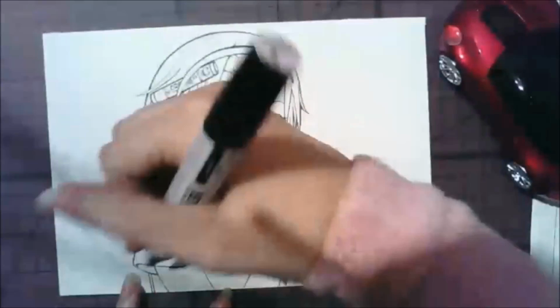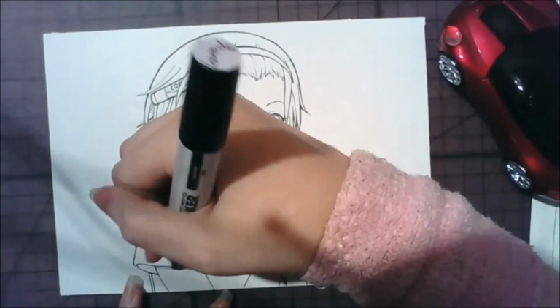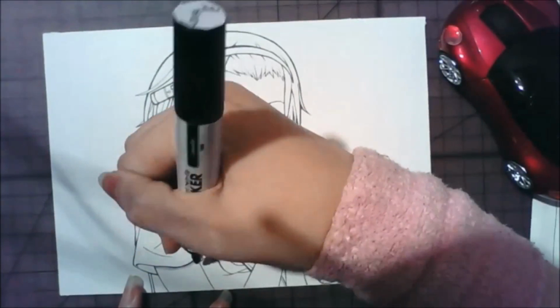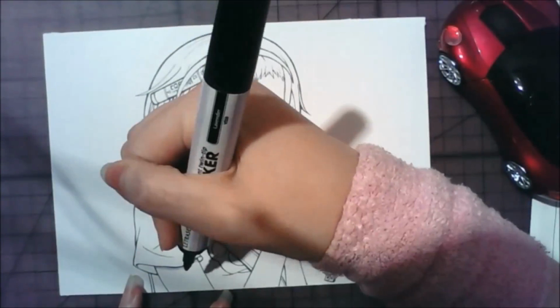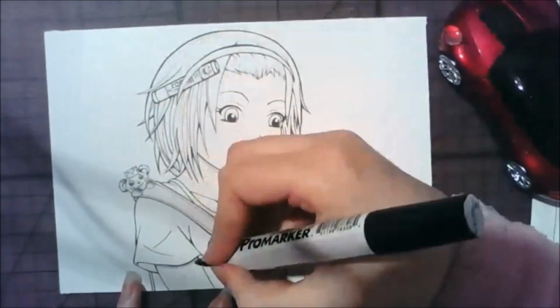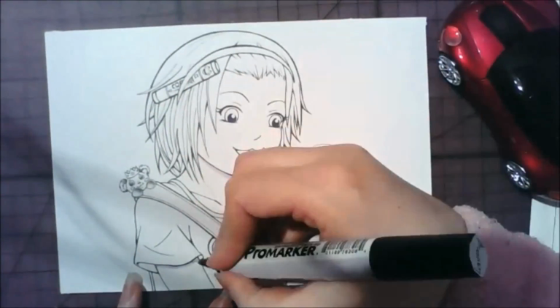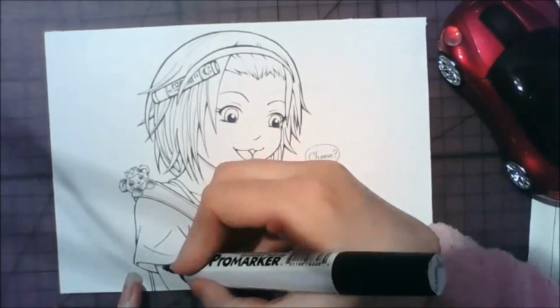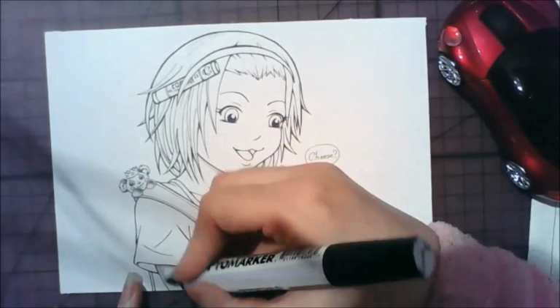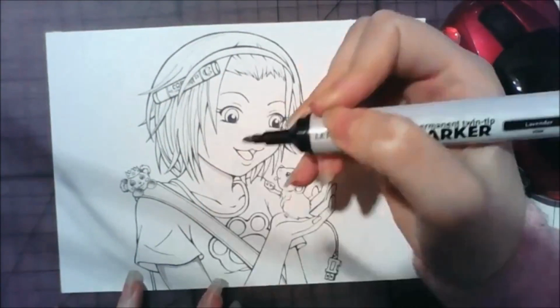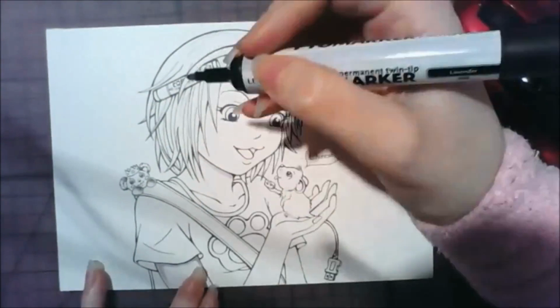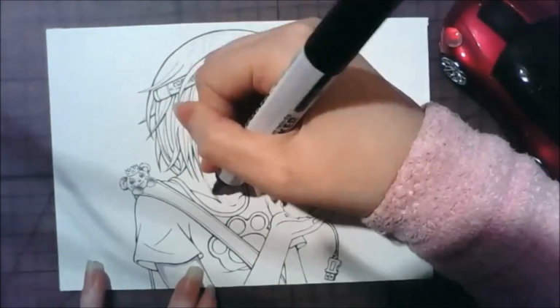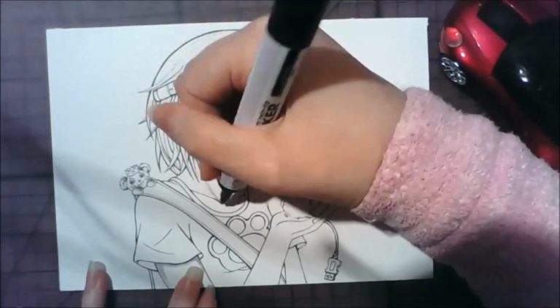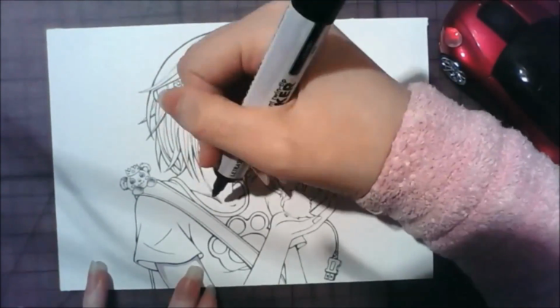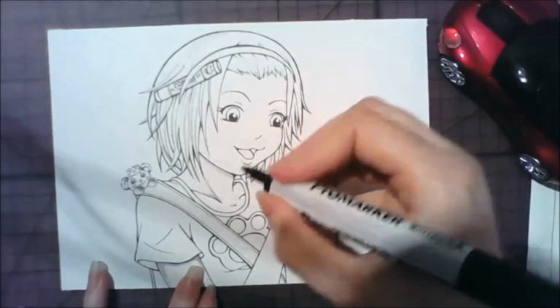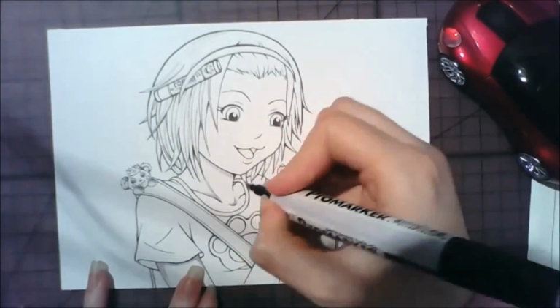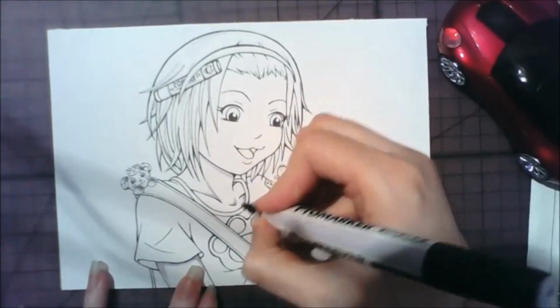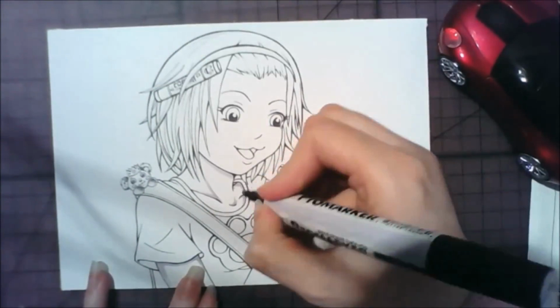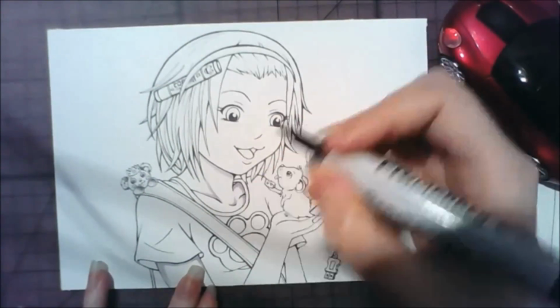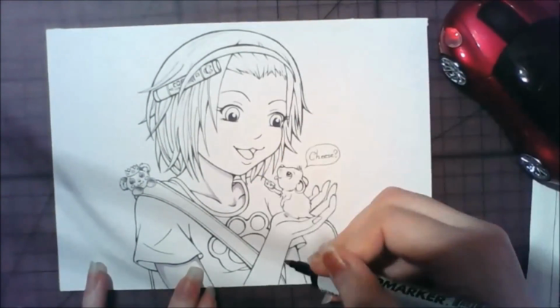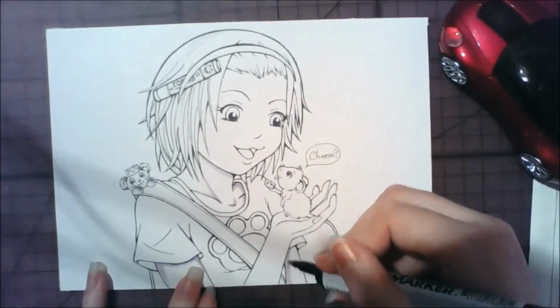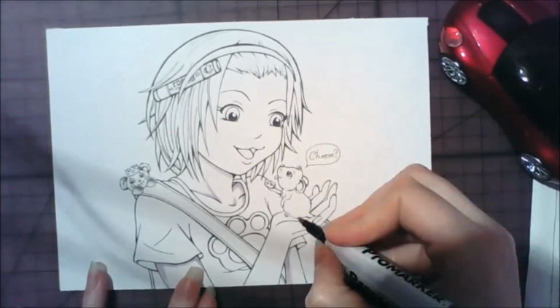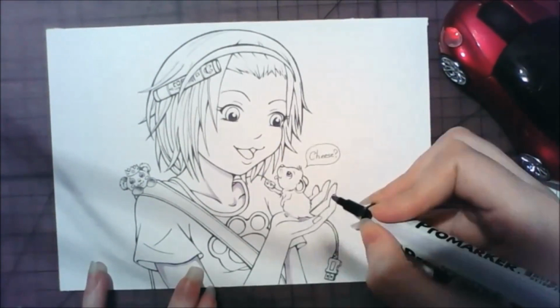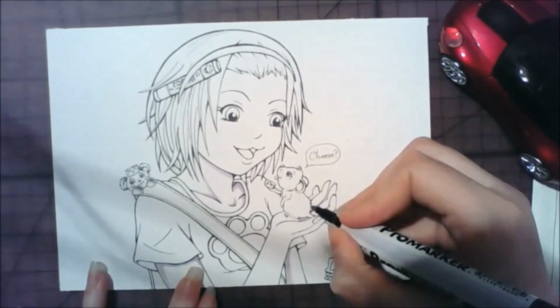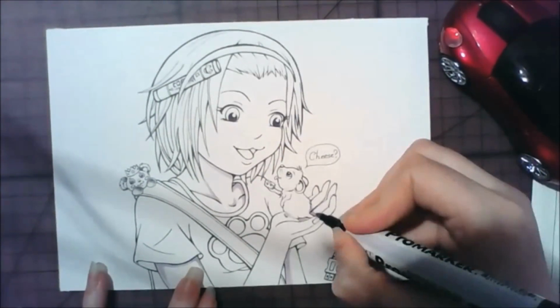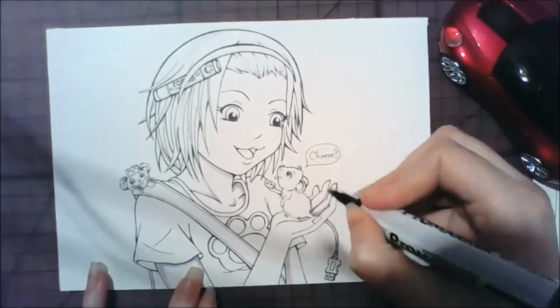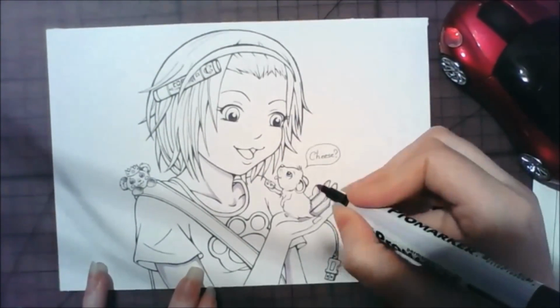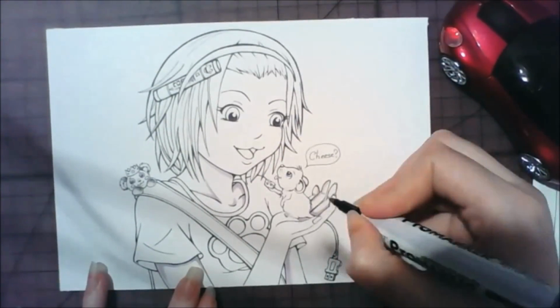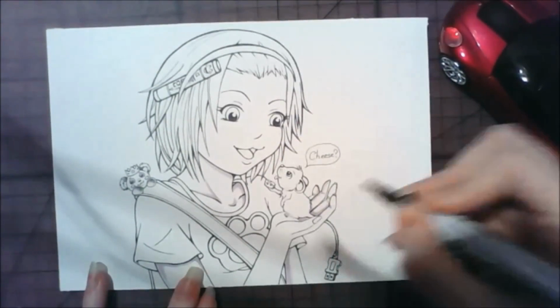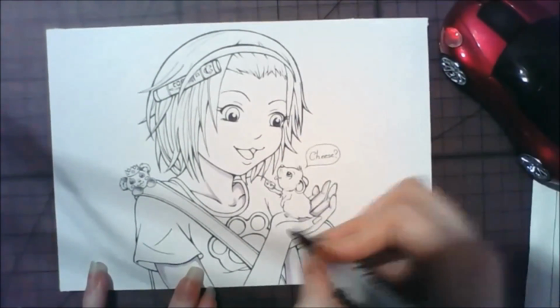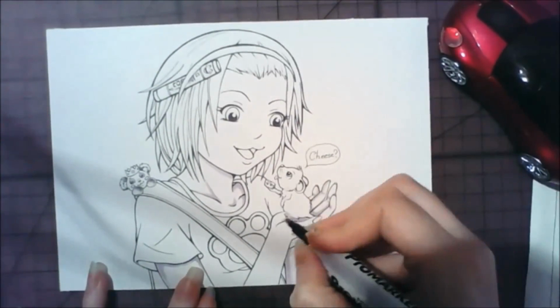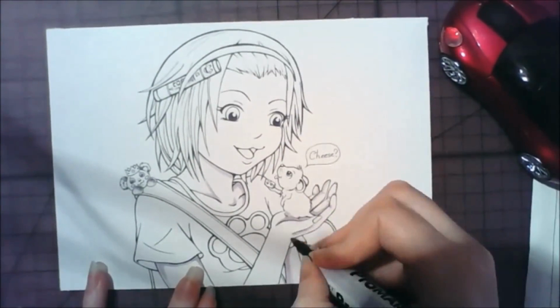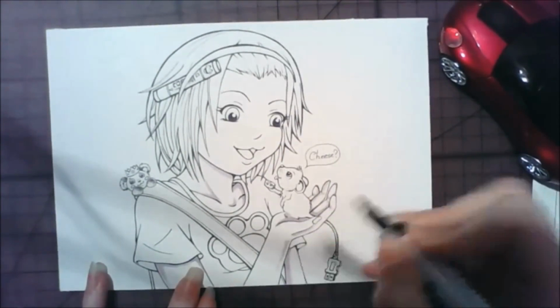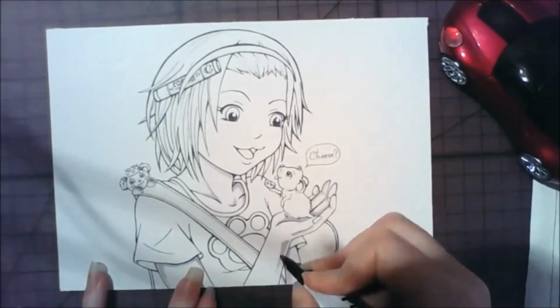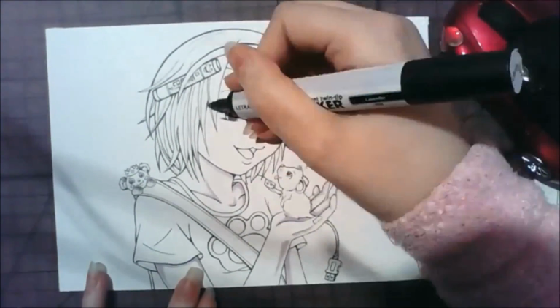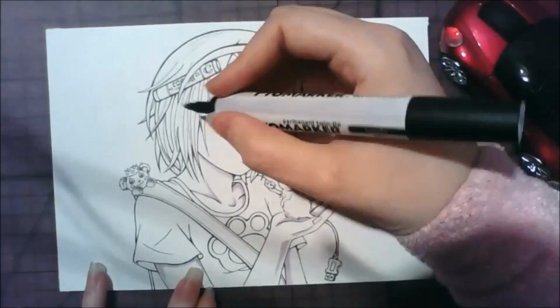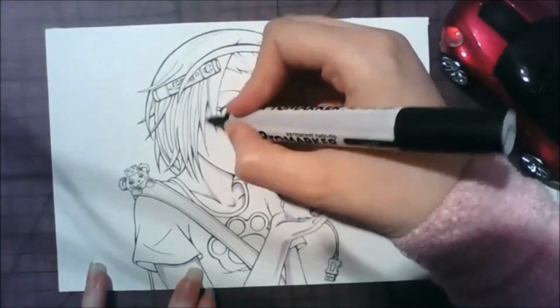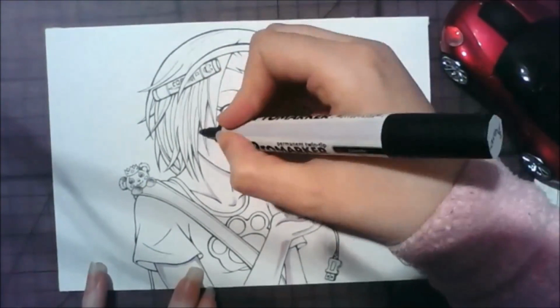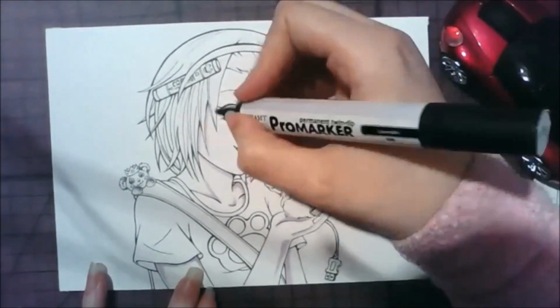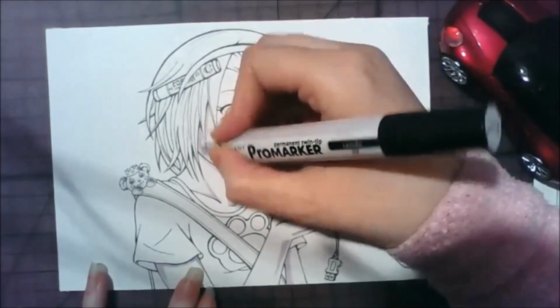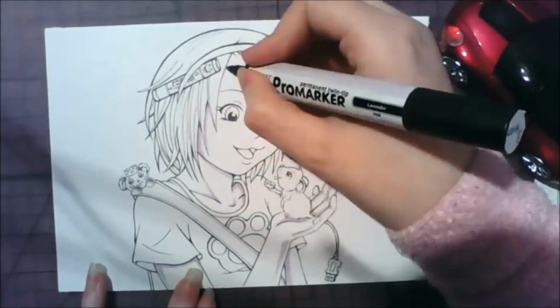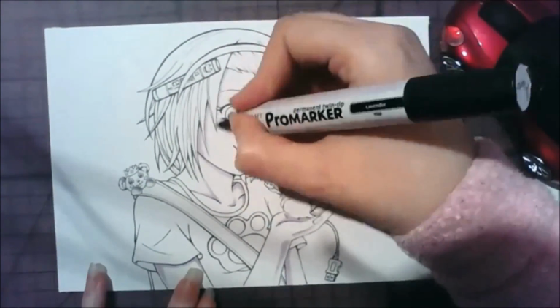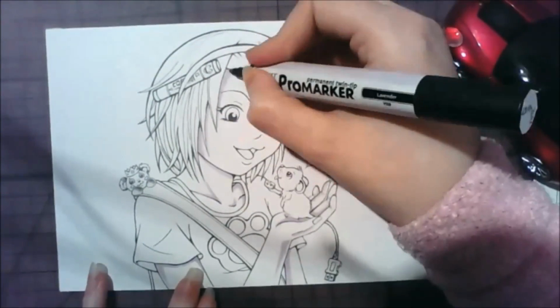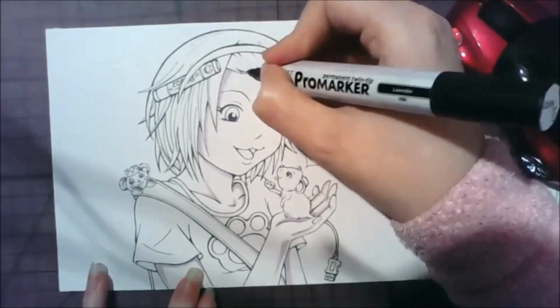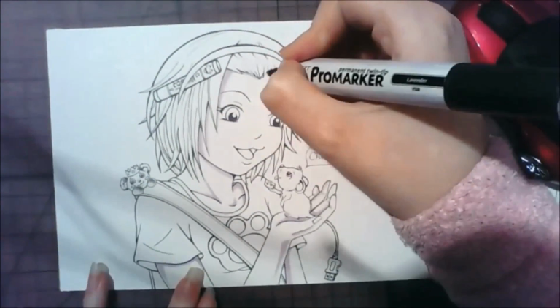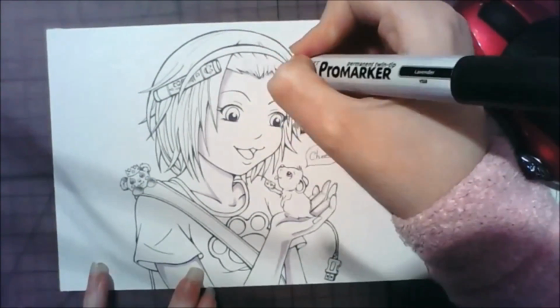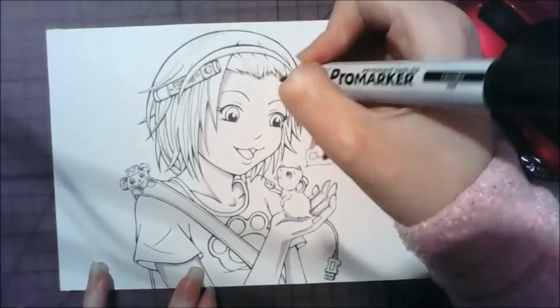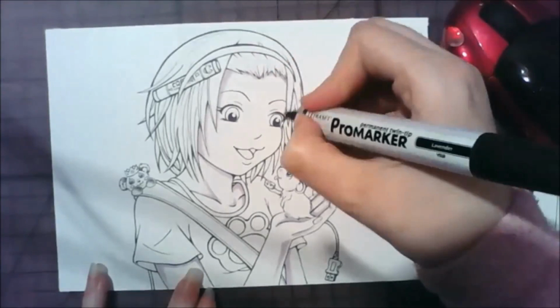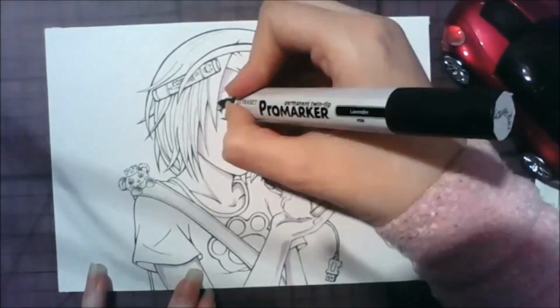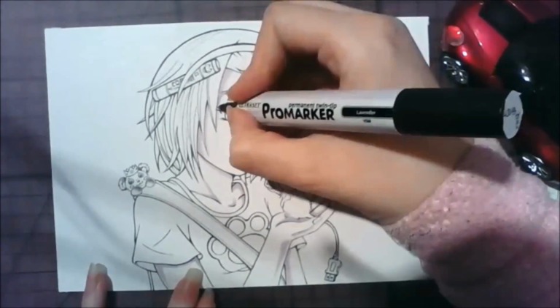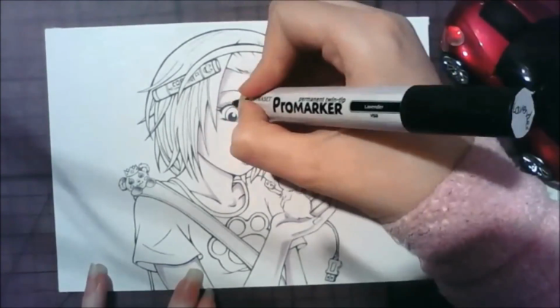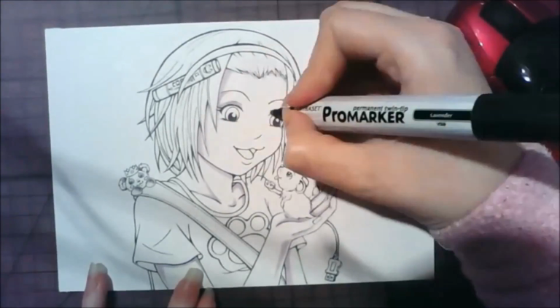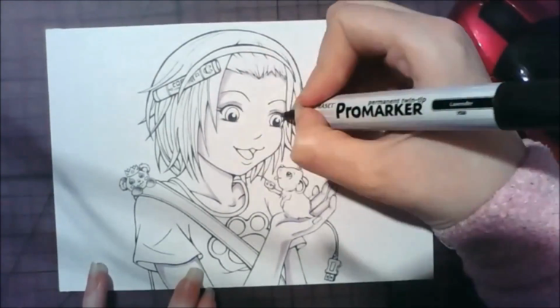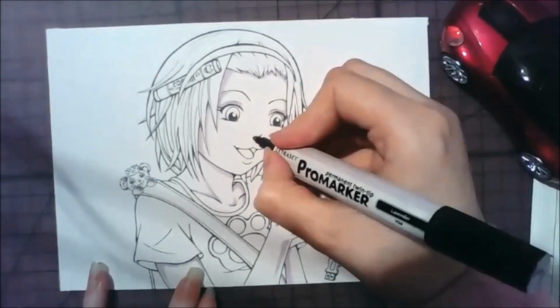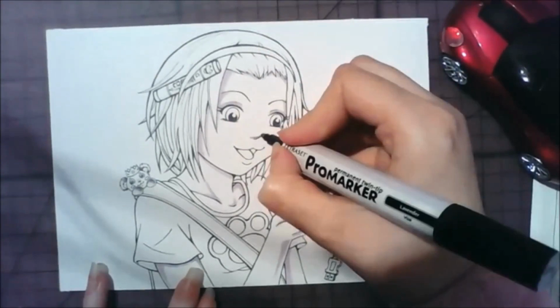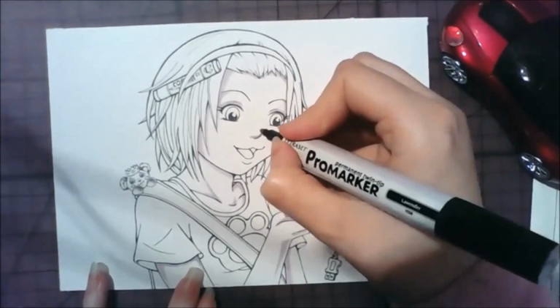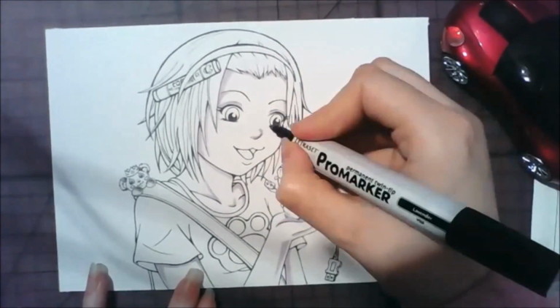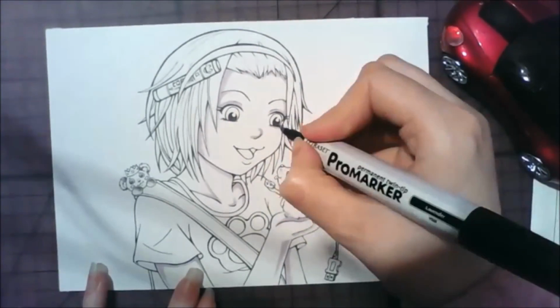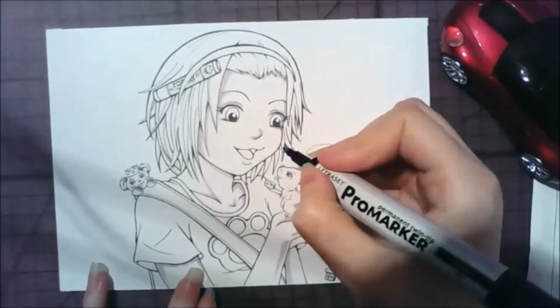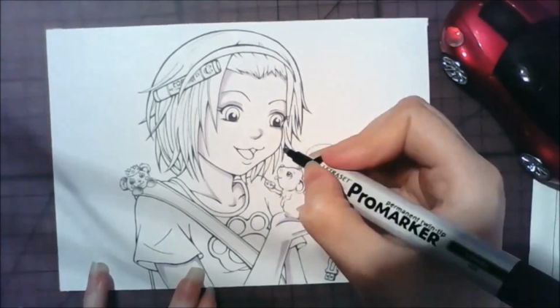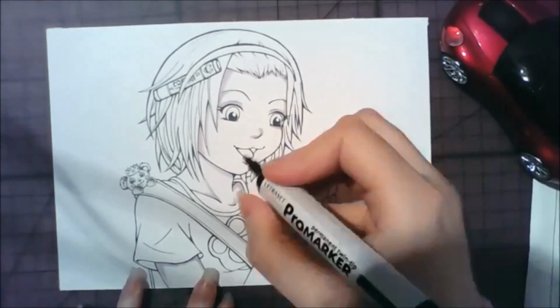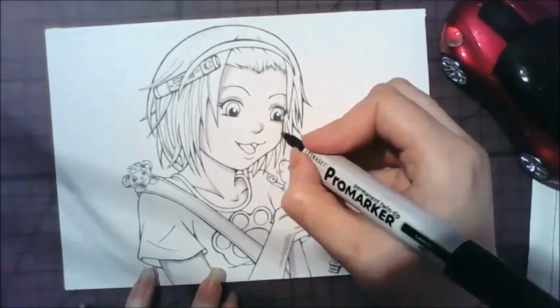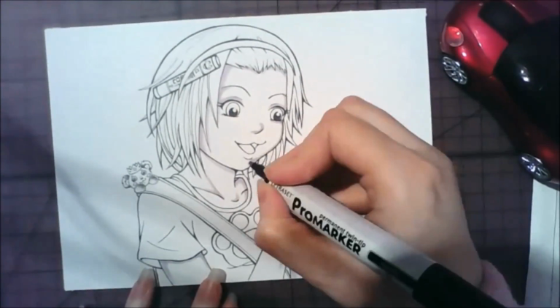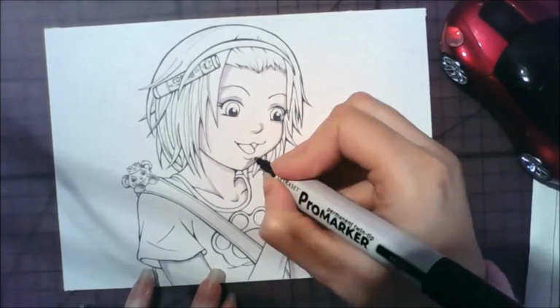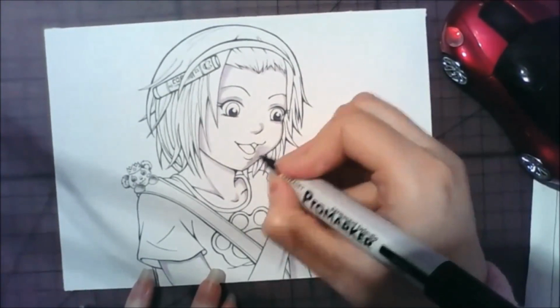Hey guys, it's CrazyComicLady here, and this is some fan art of Magic Tablet Skittles' OC Bamboo.